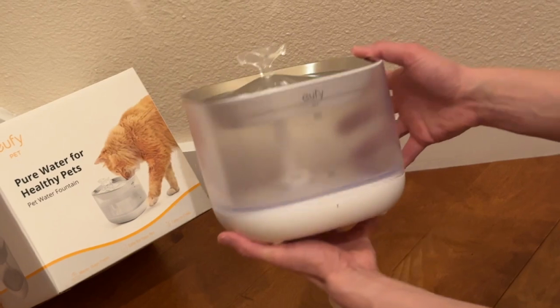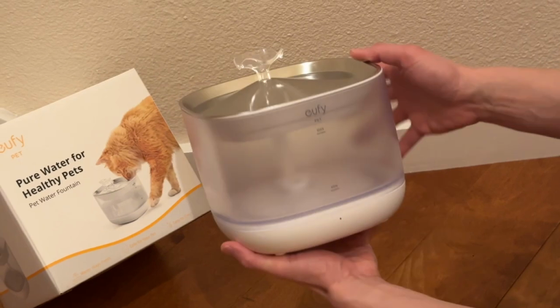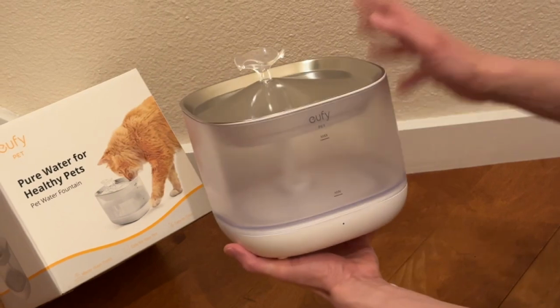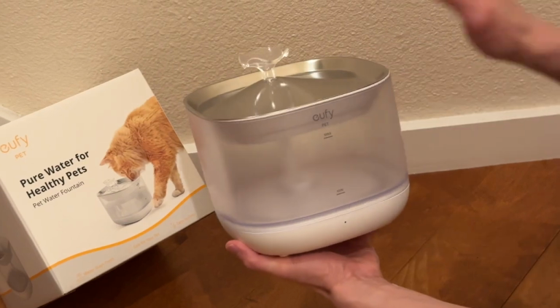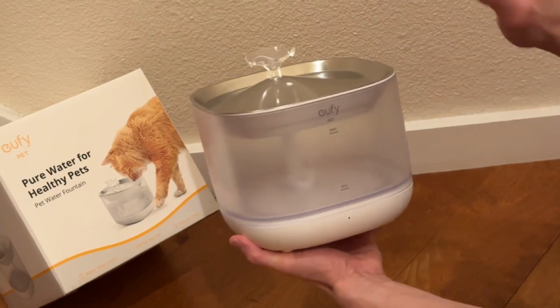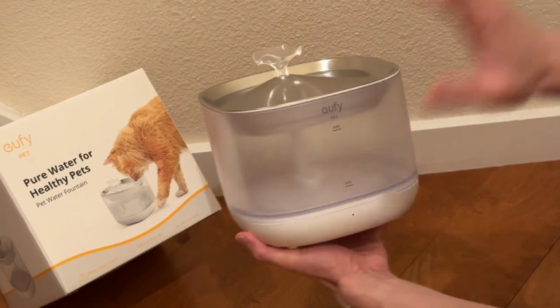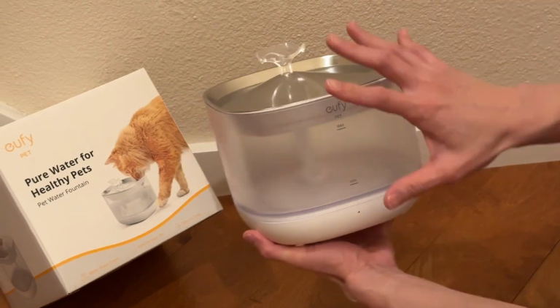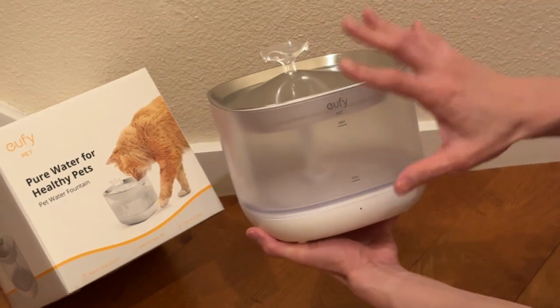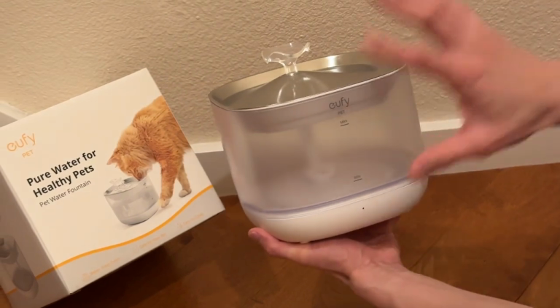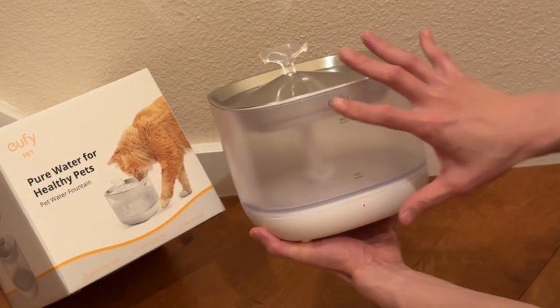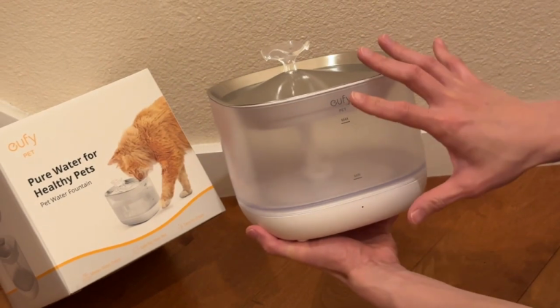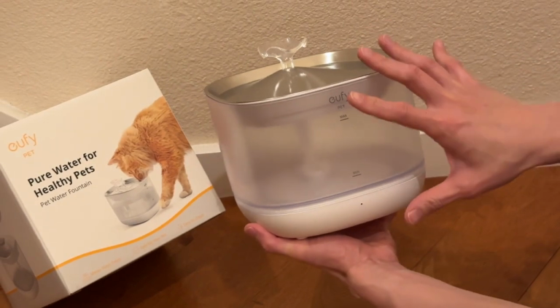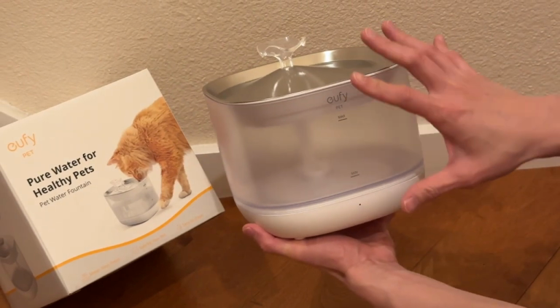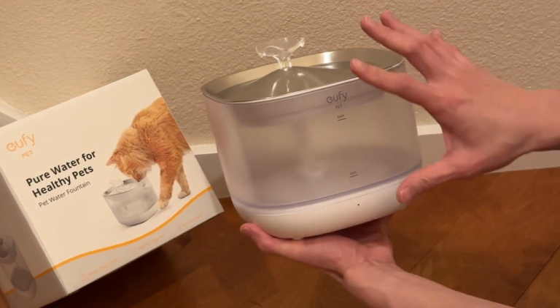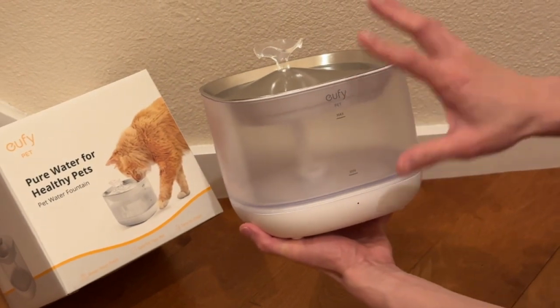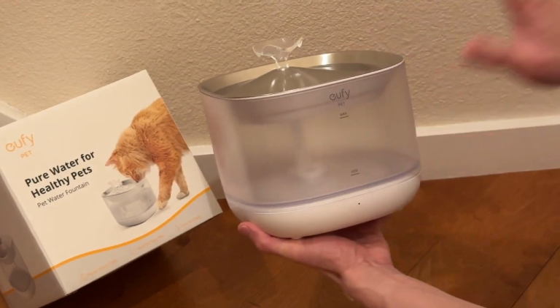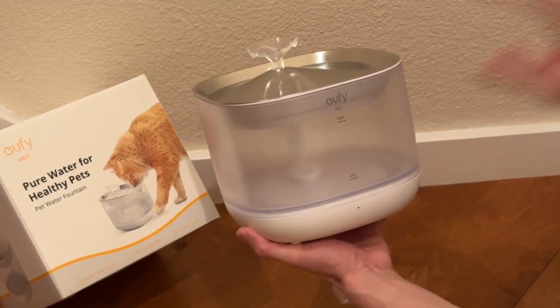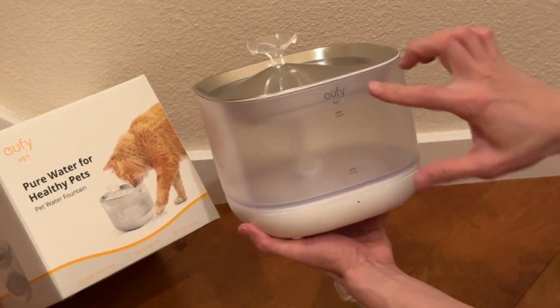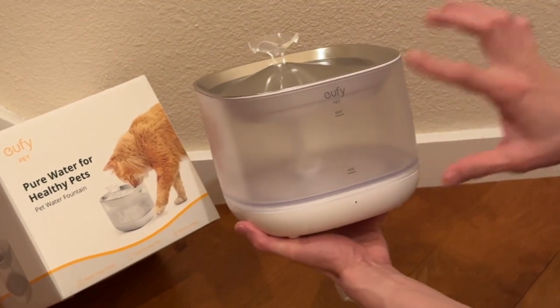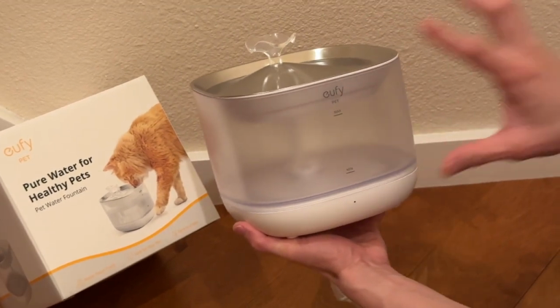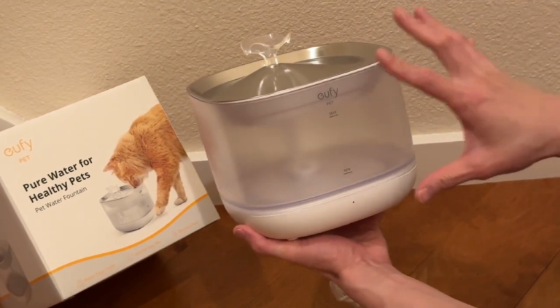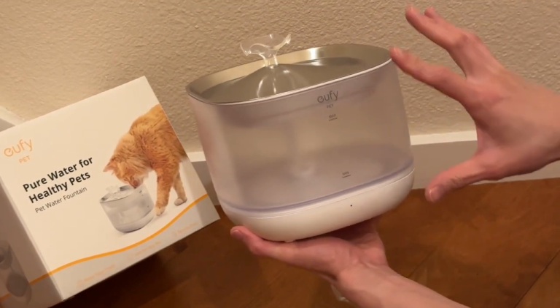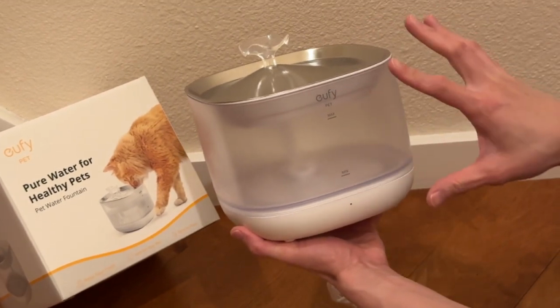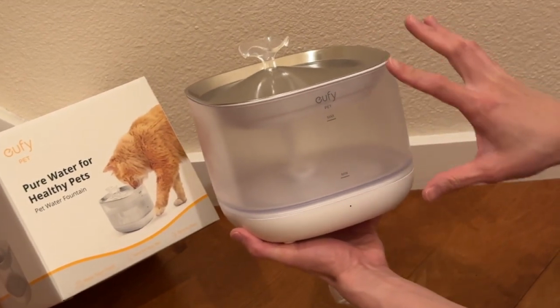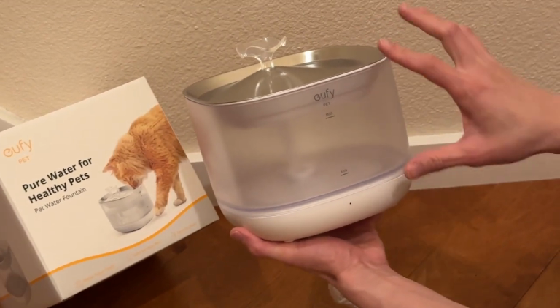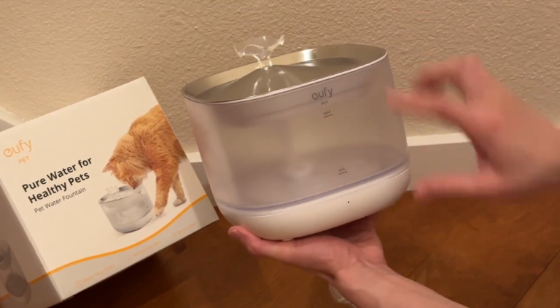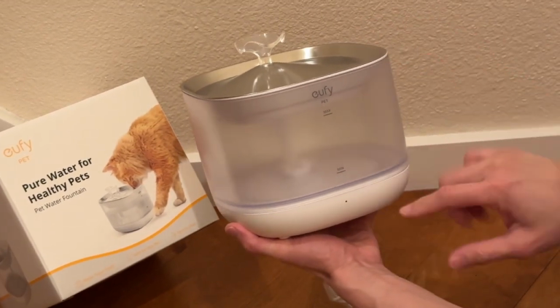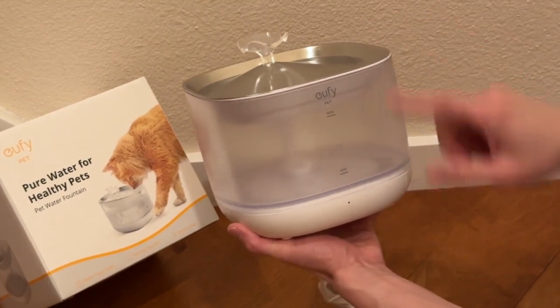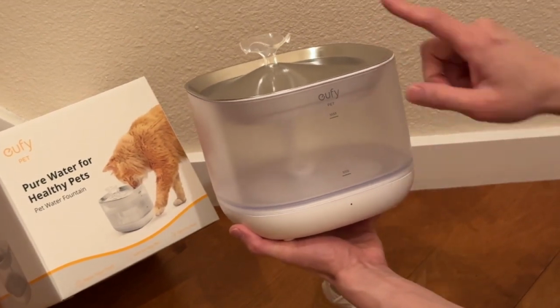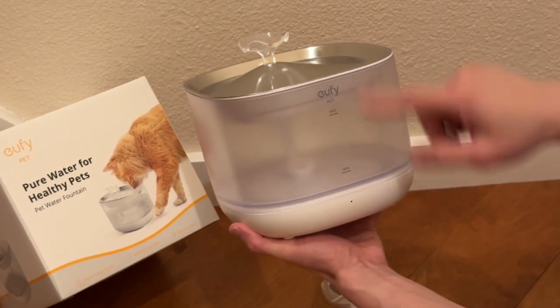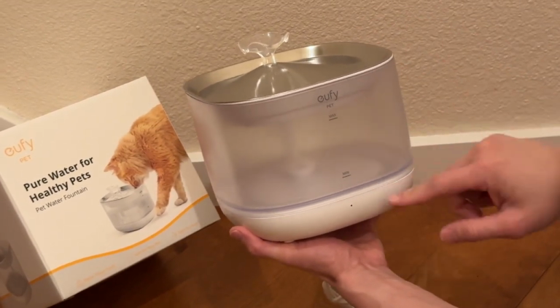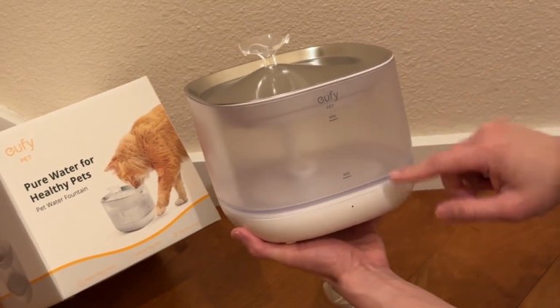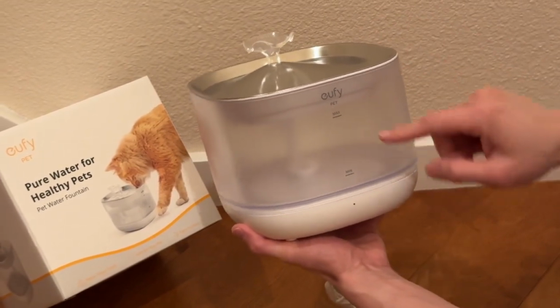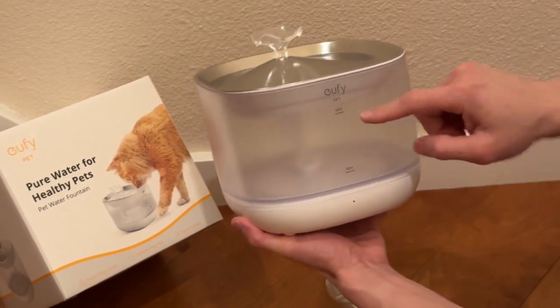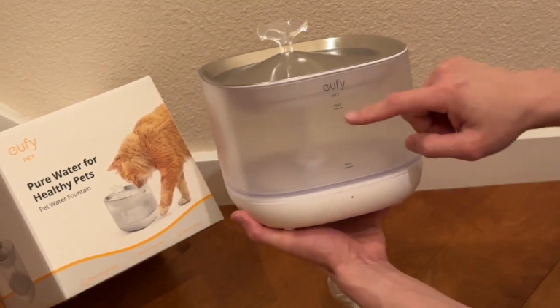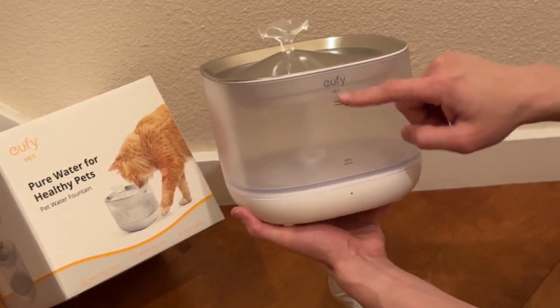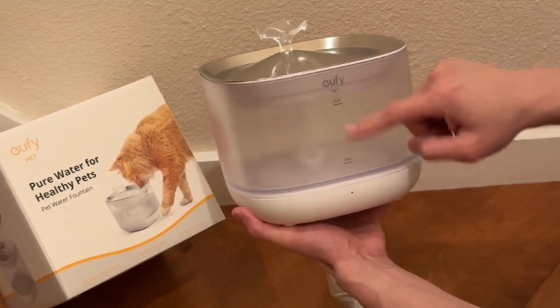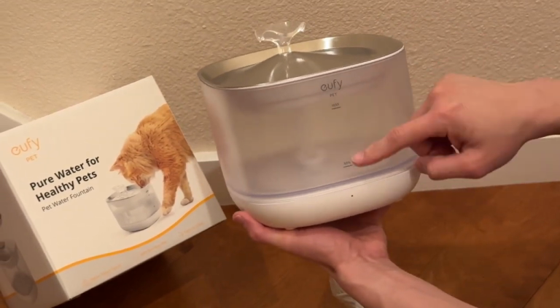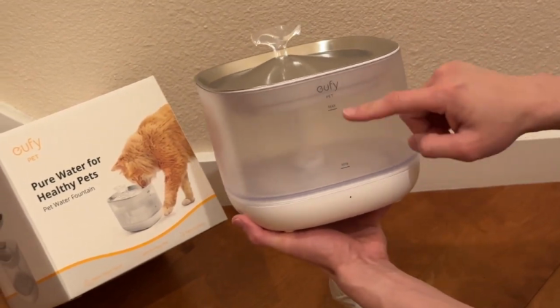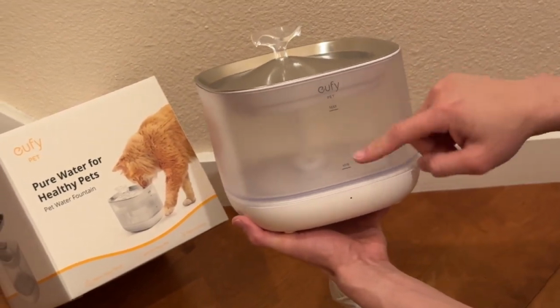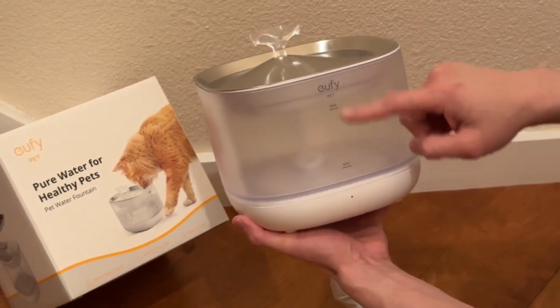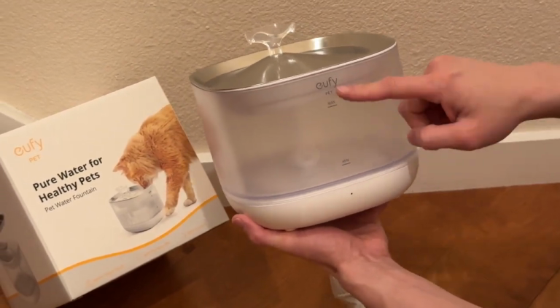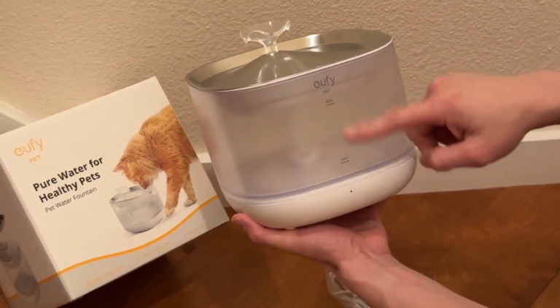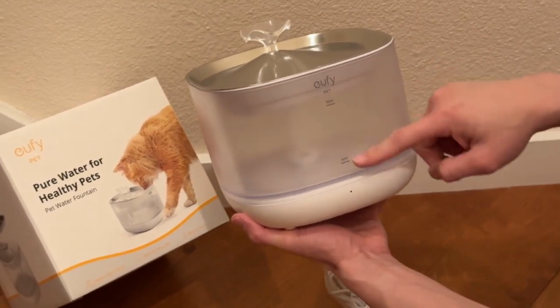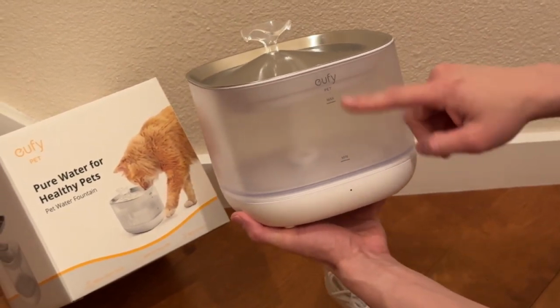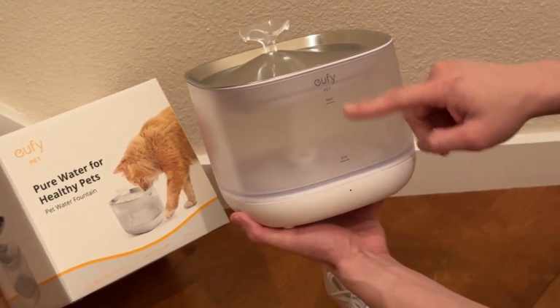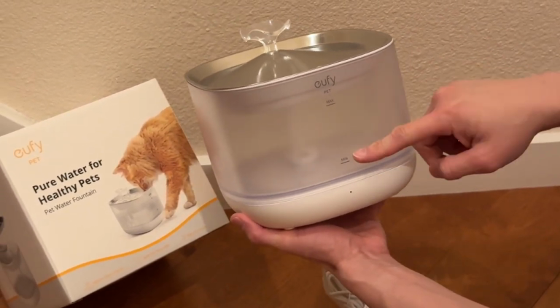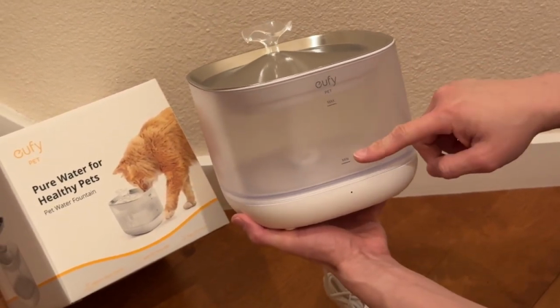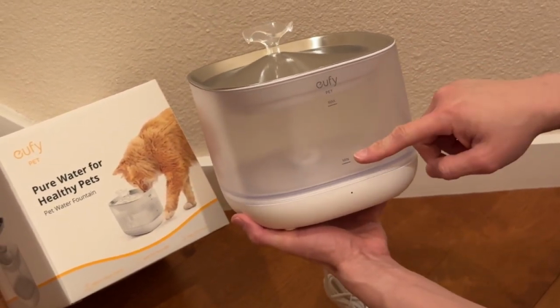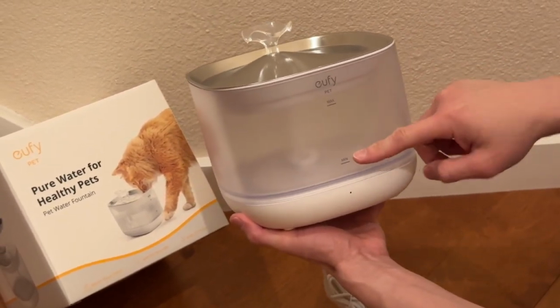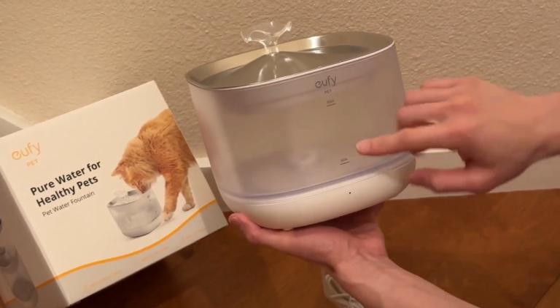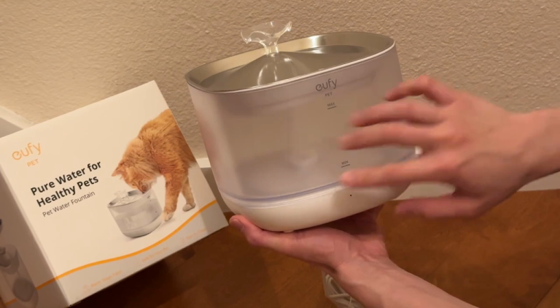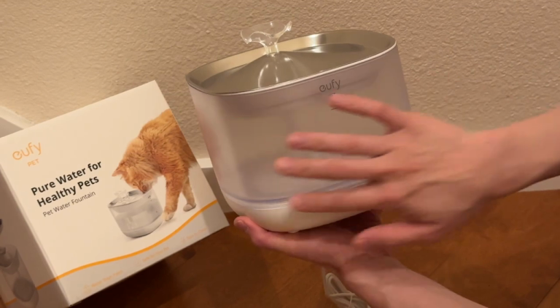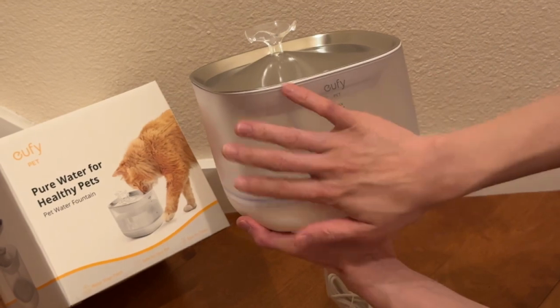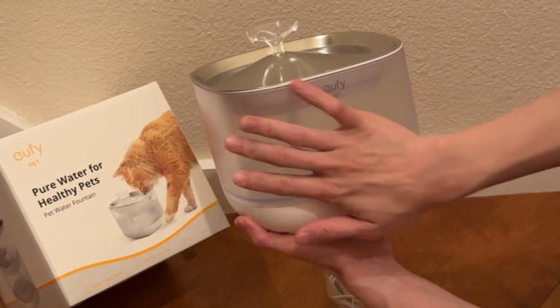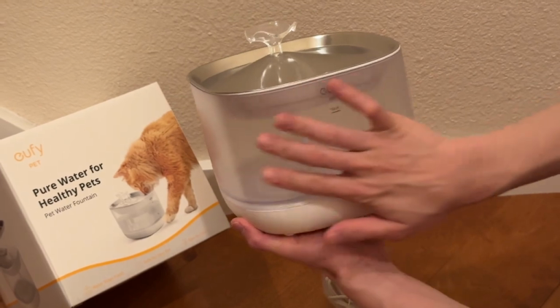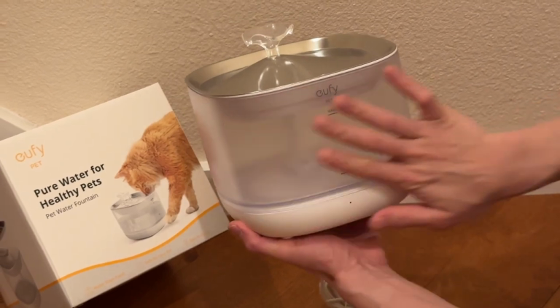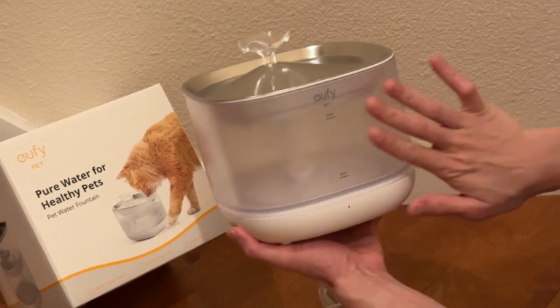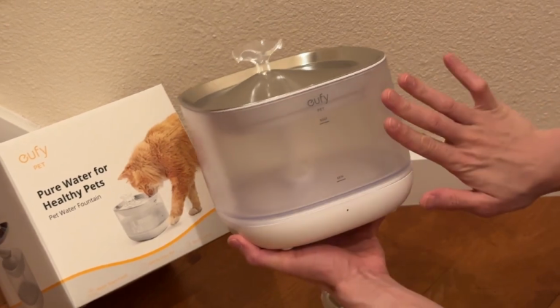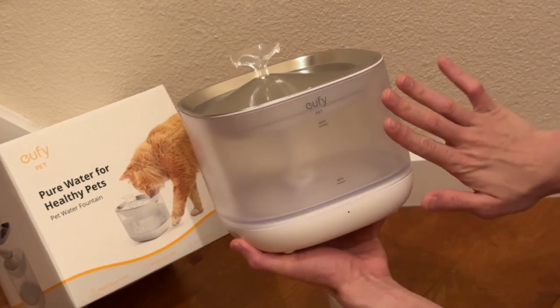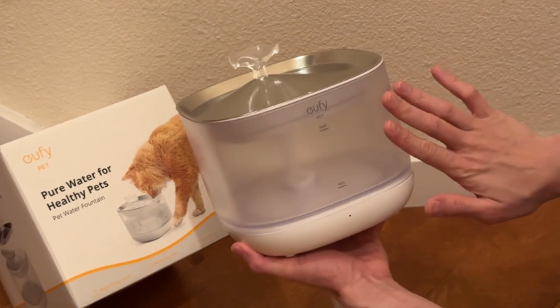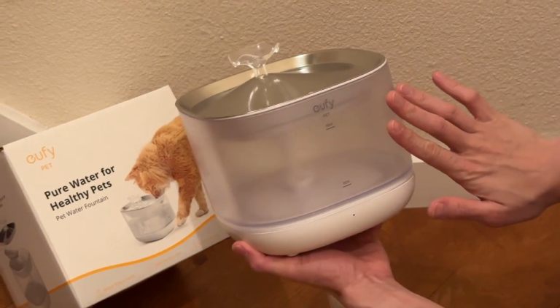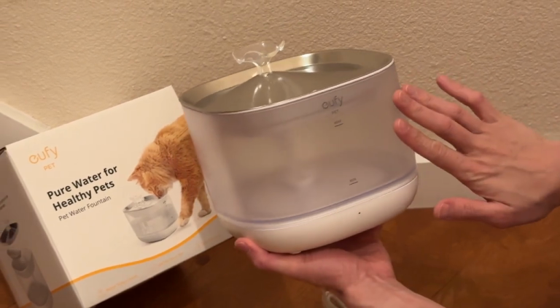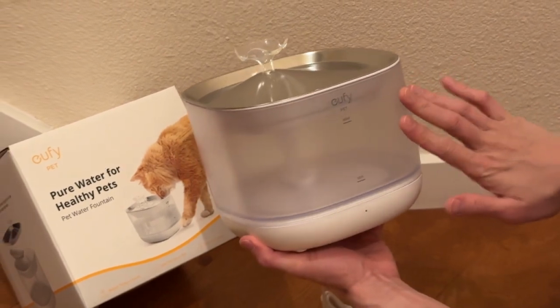So here we have the Eufy Pet Water Fountain. One very unique feature about this one is that, number one, you can see the water level because it's transparent right here.